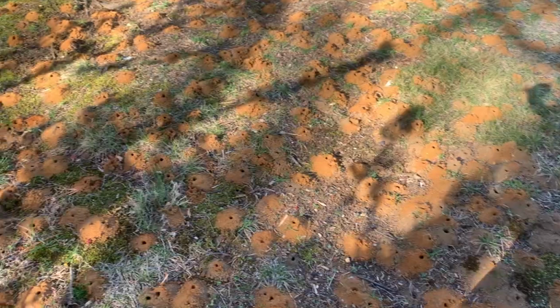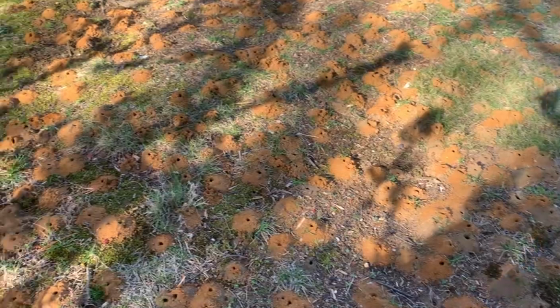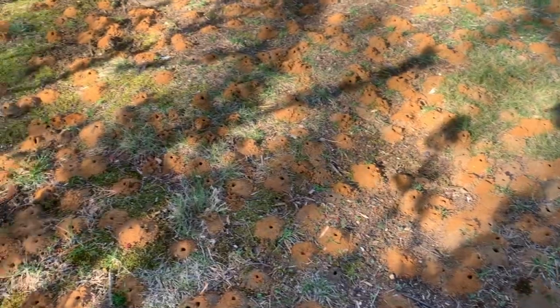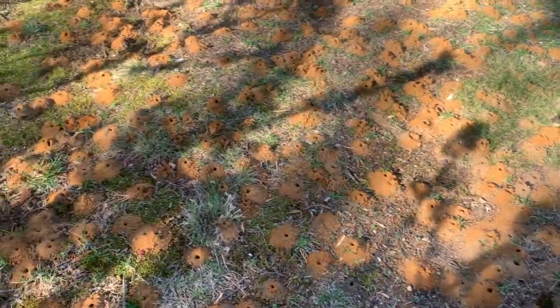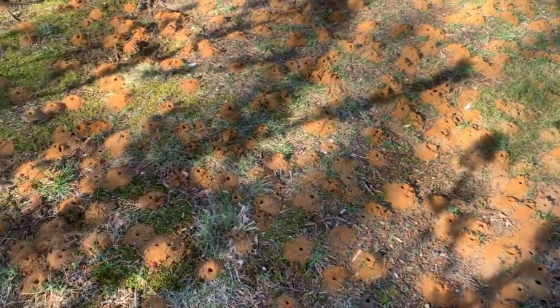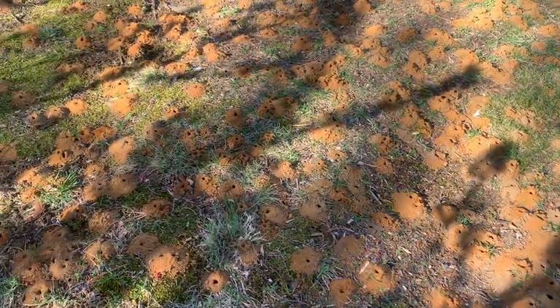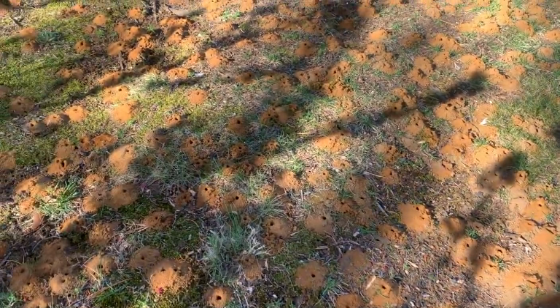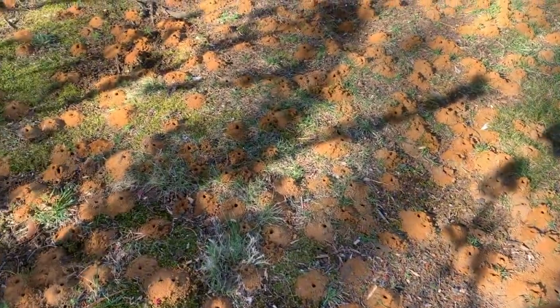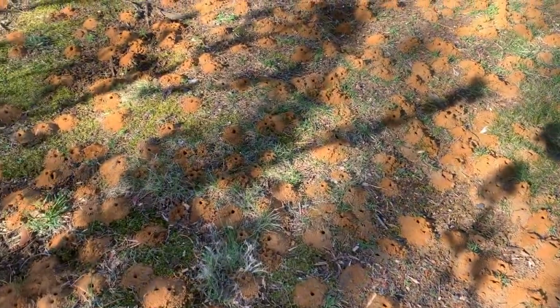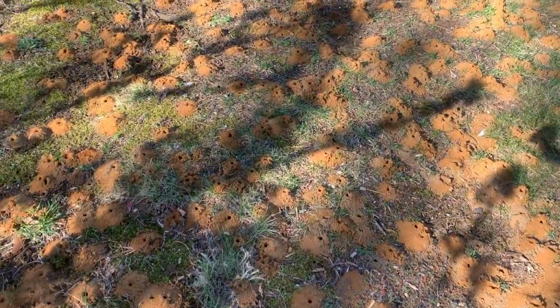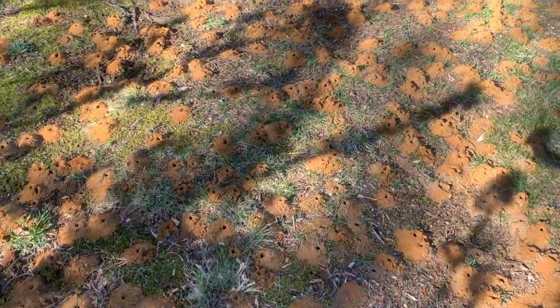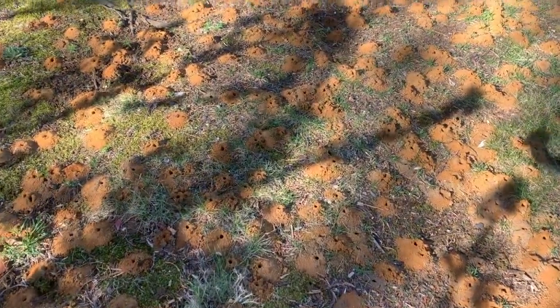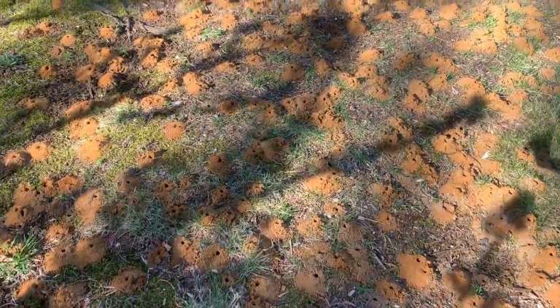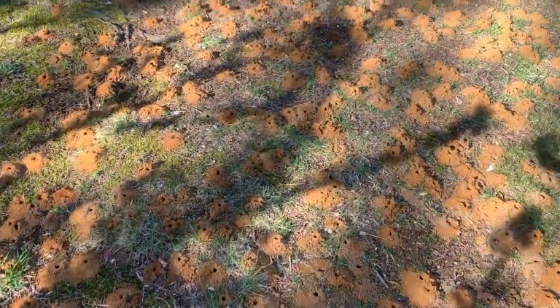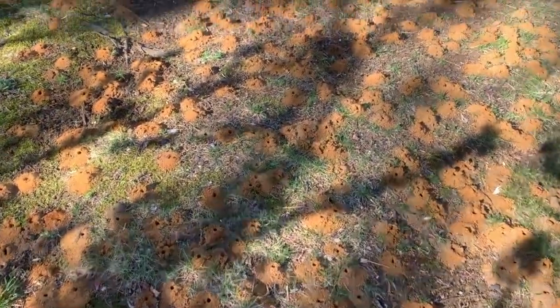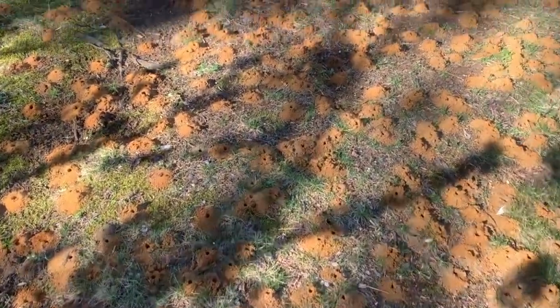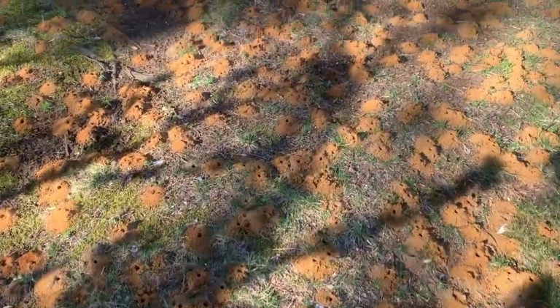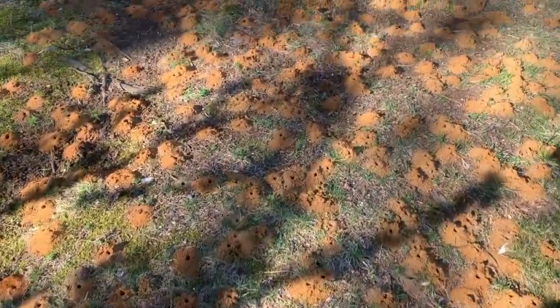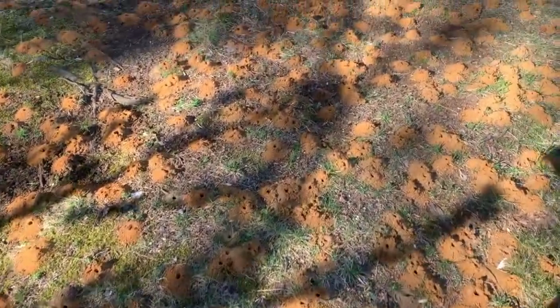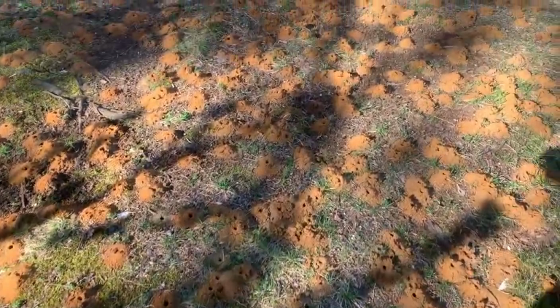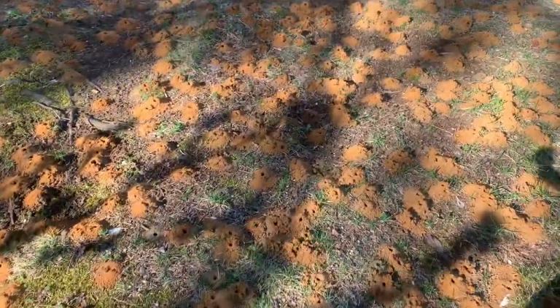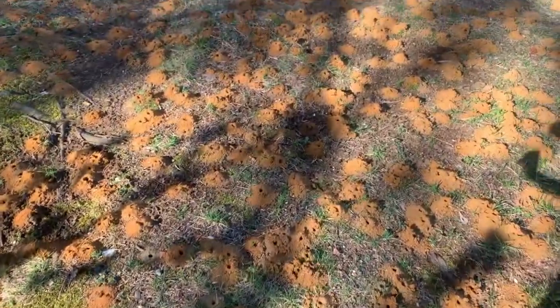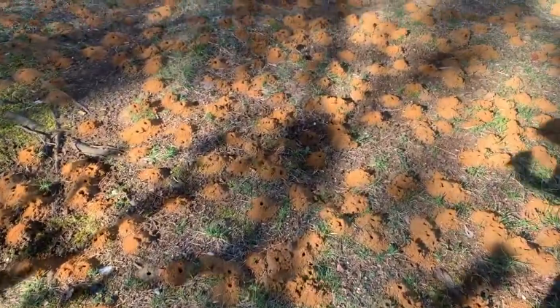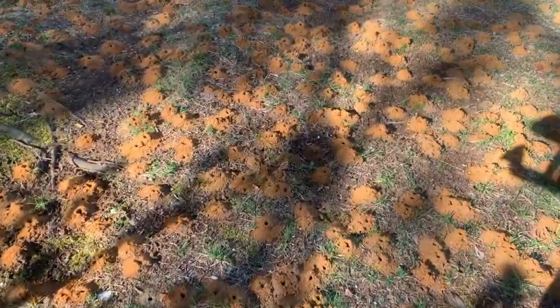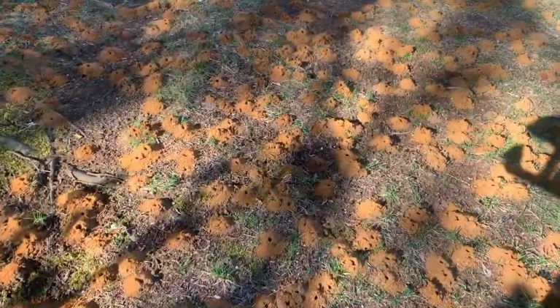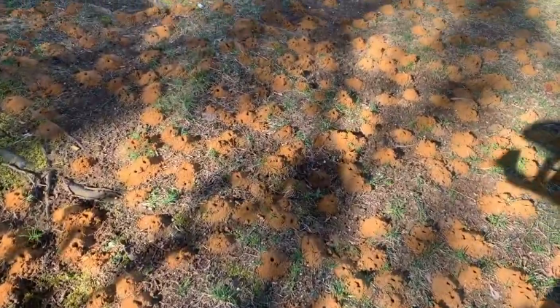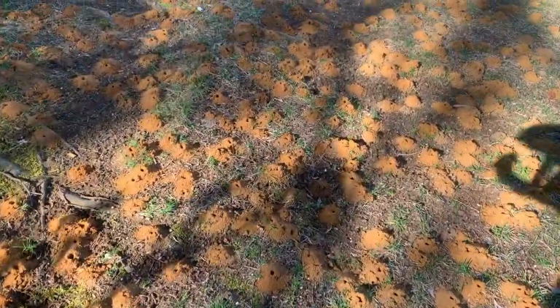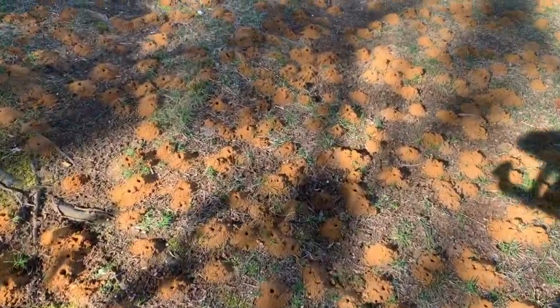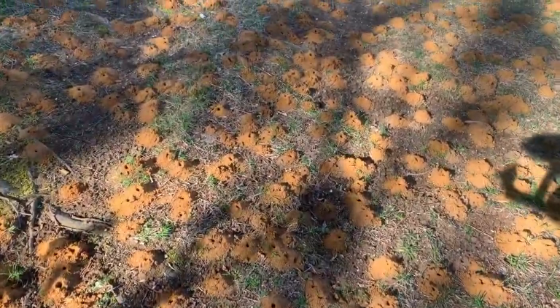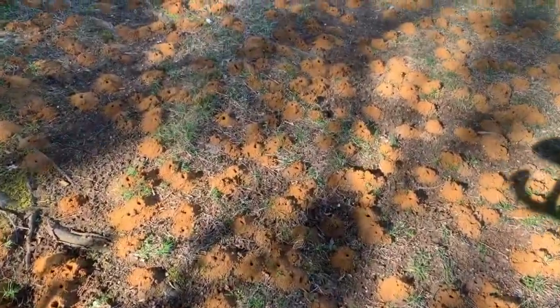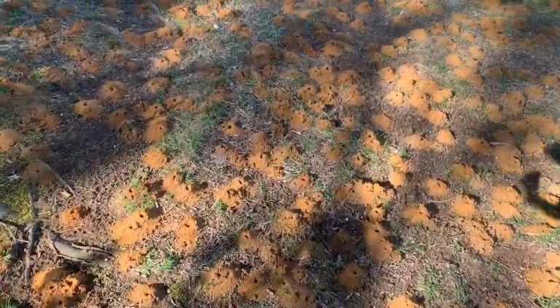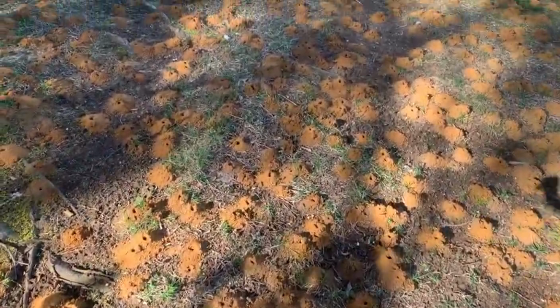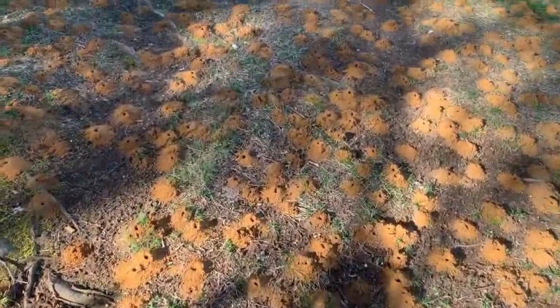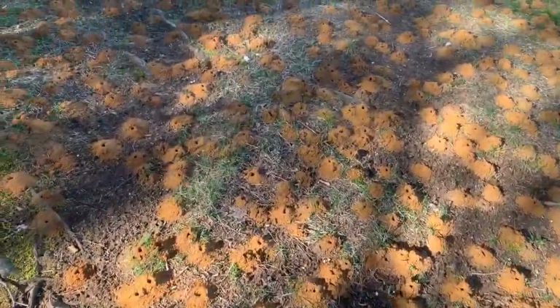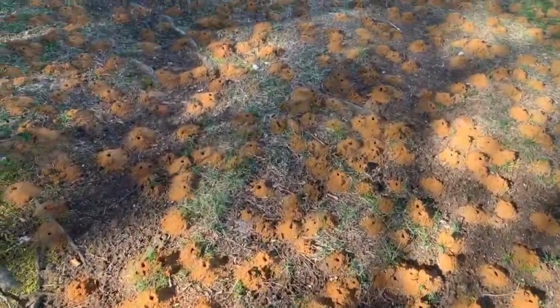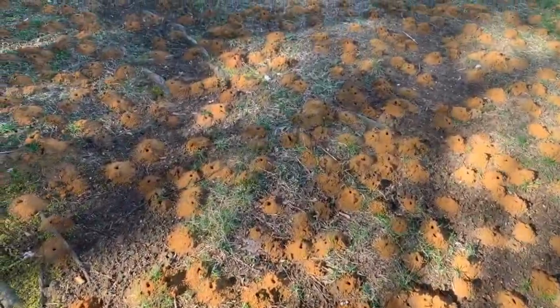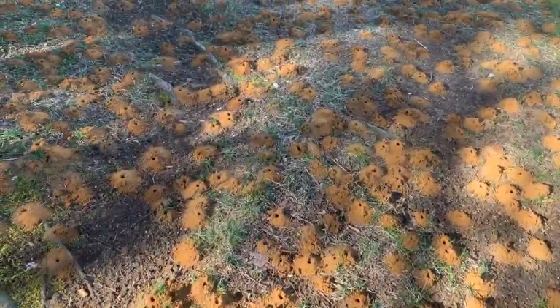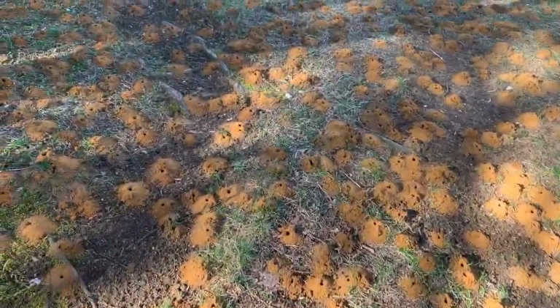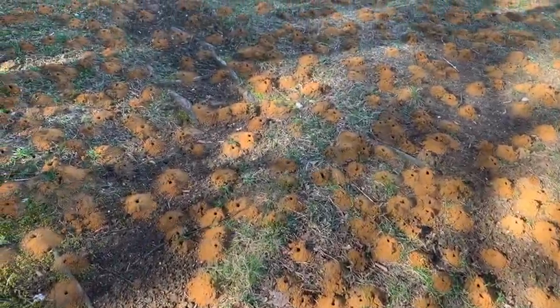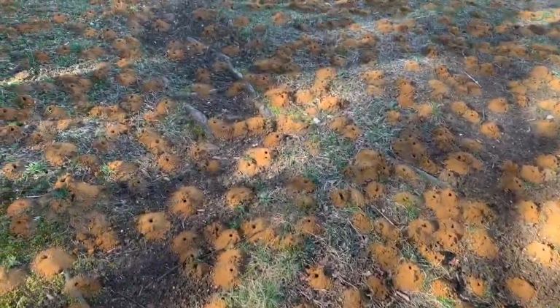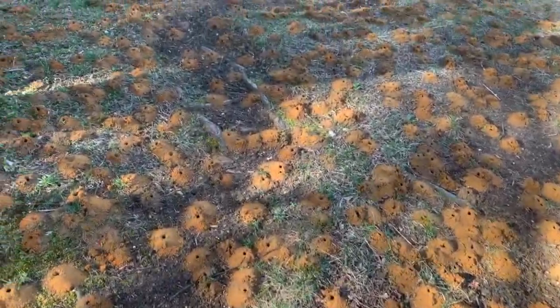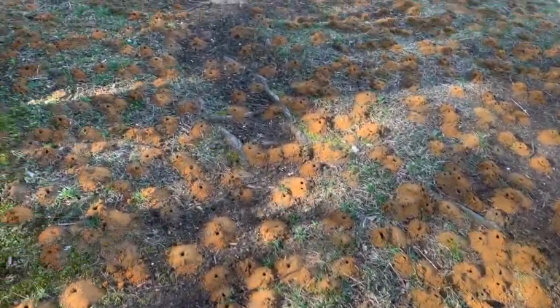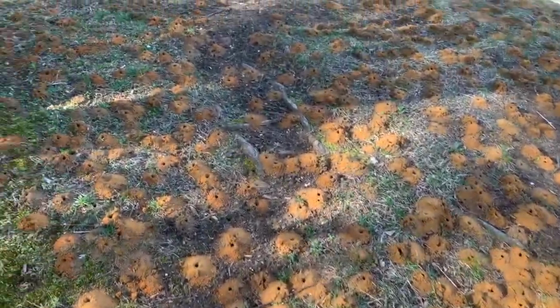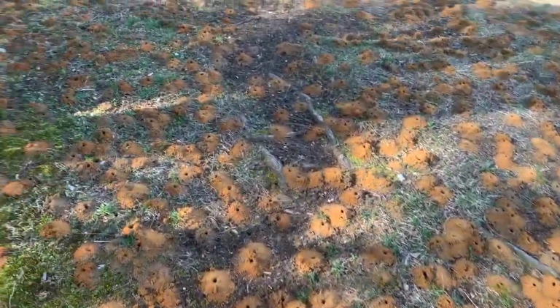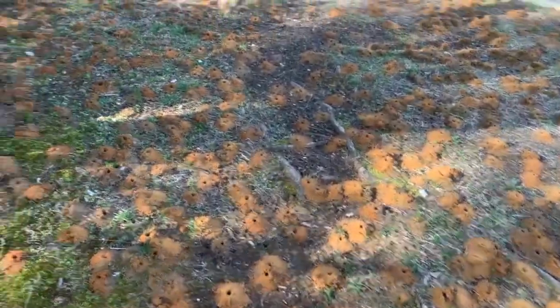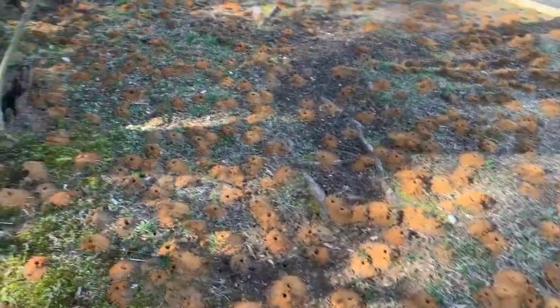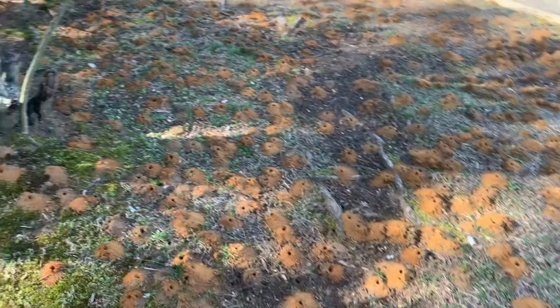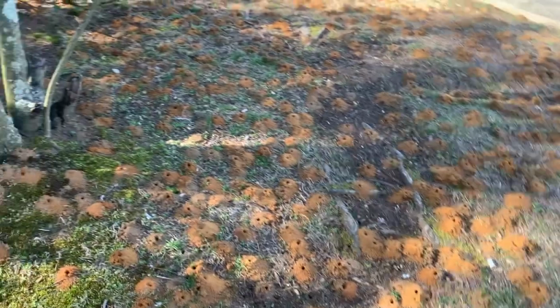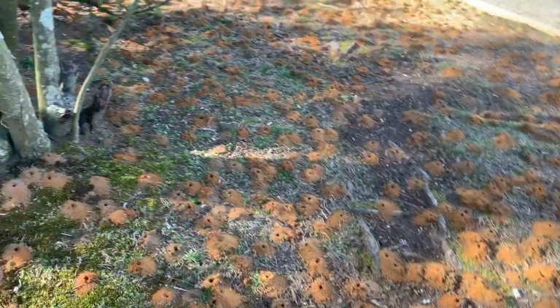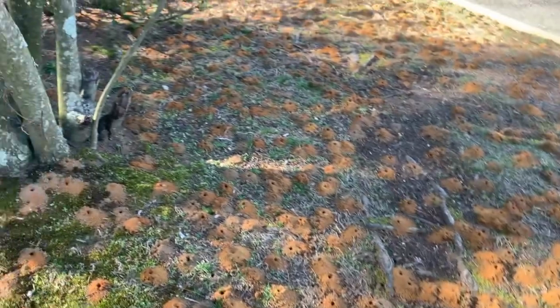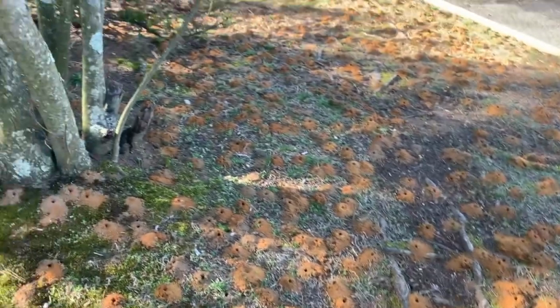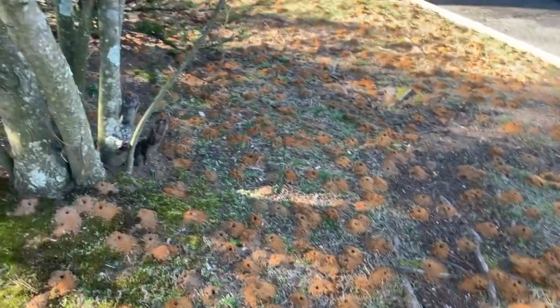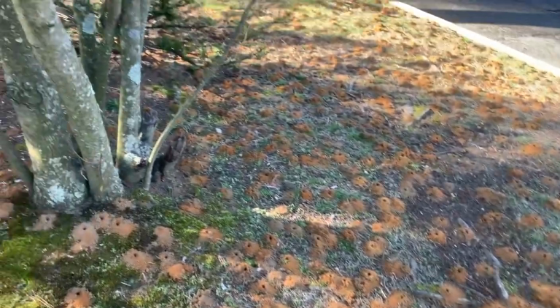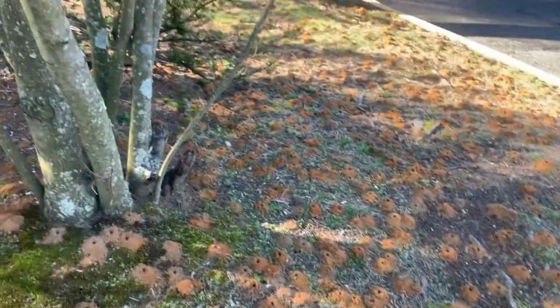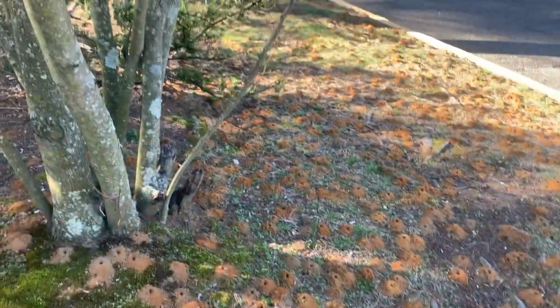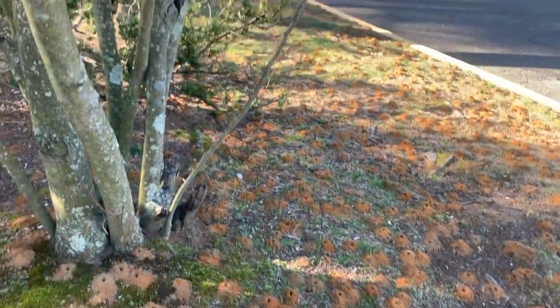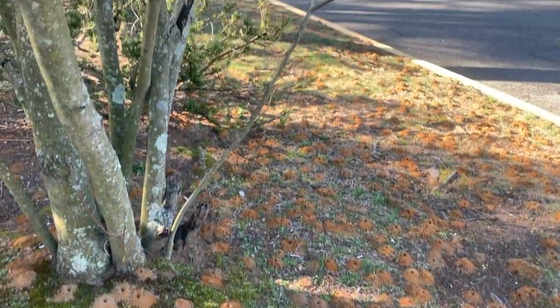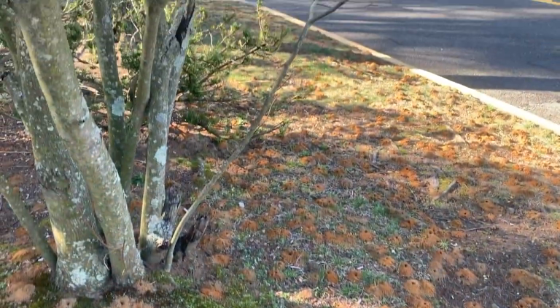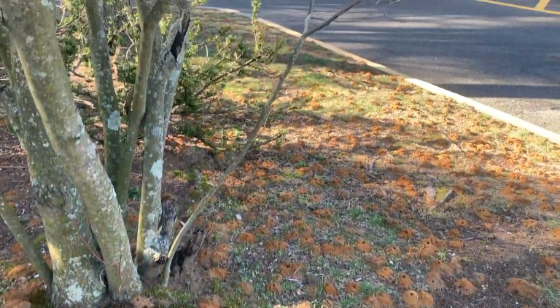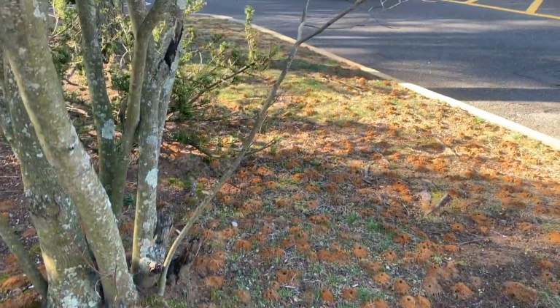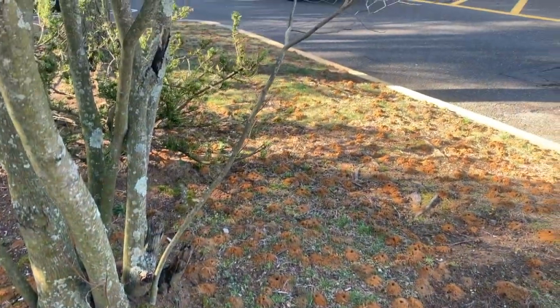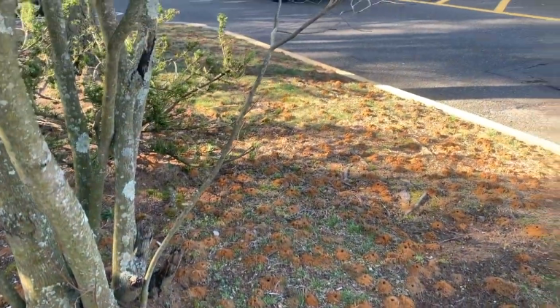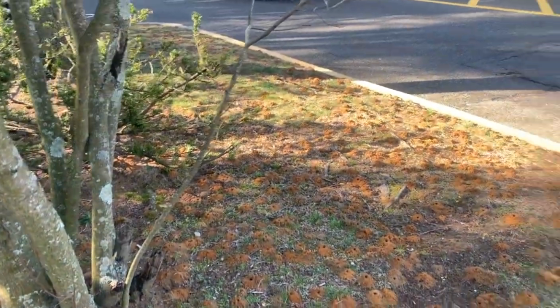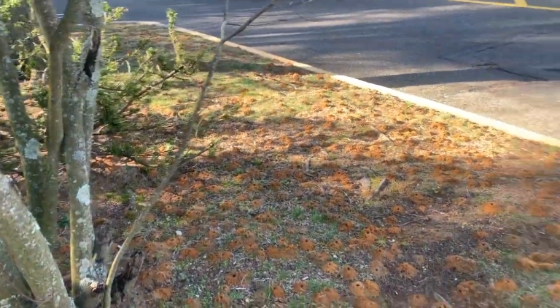This homeowner has digger bees, and as you could have guessed, it's a pretty large infestation.